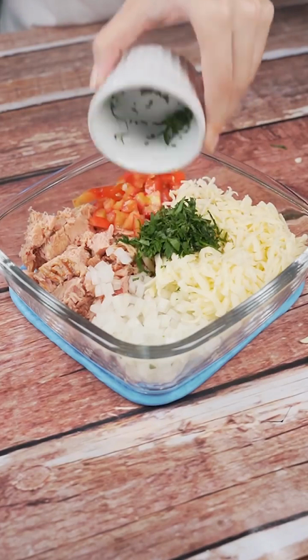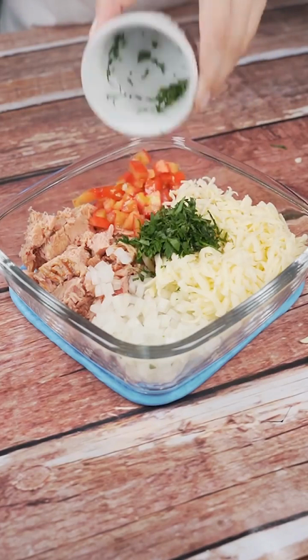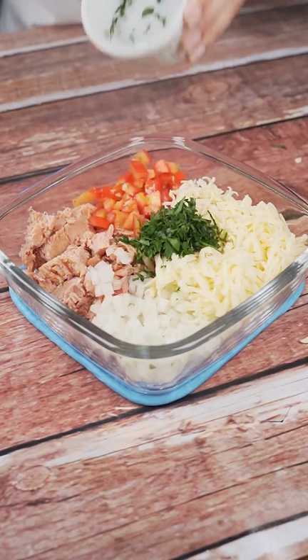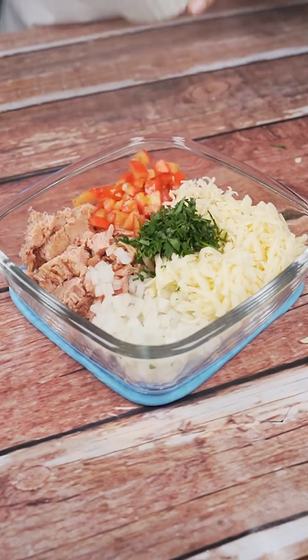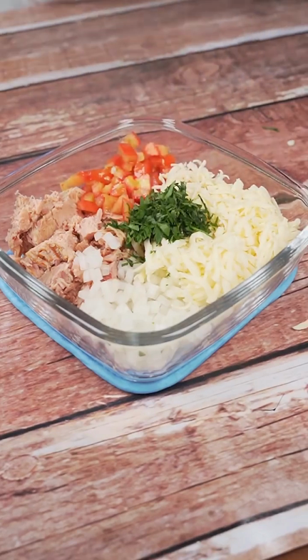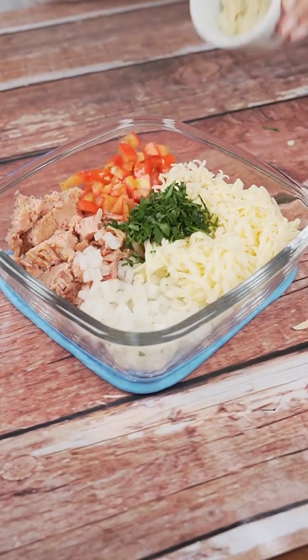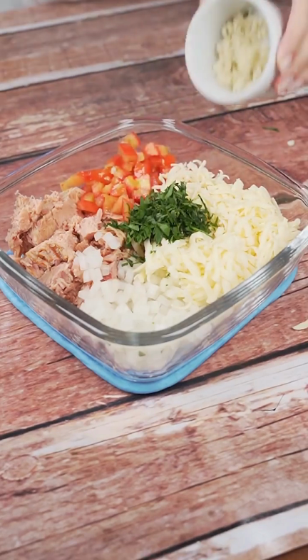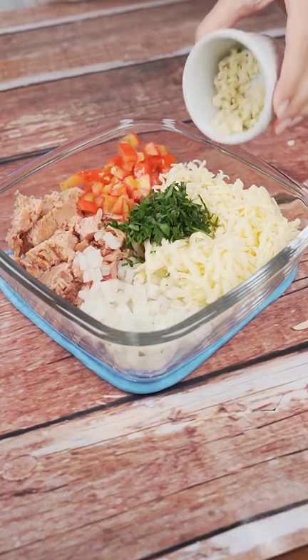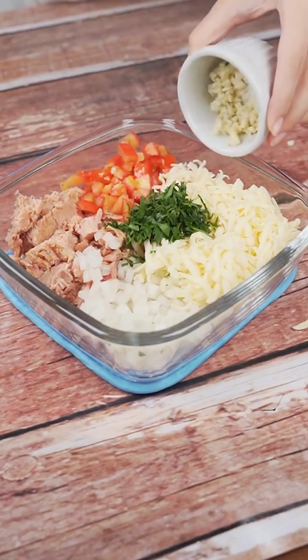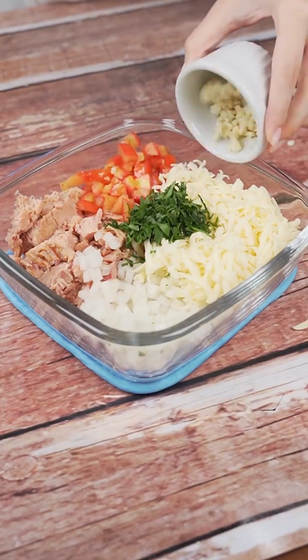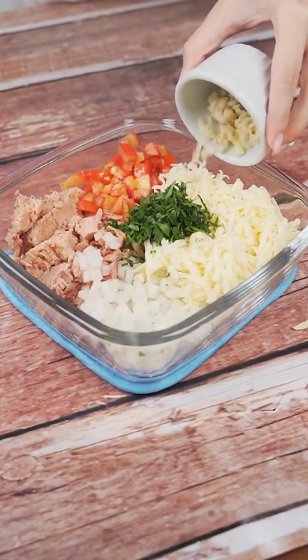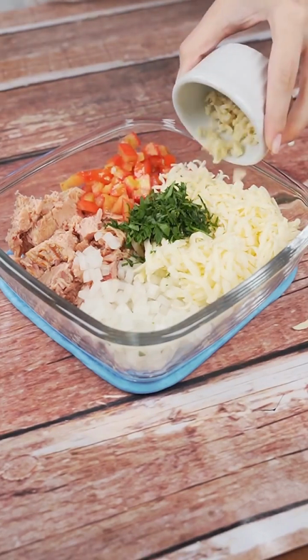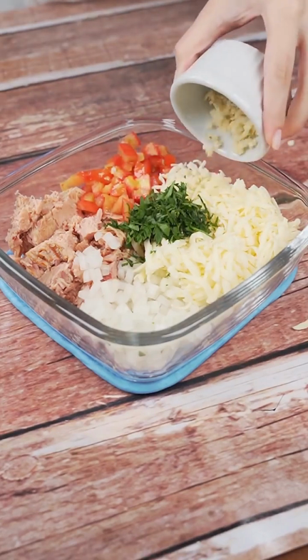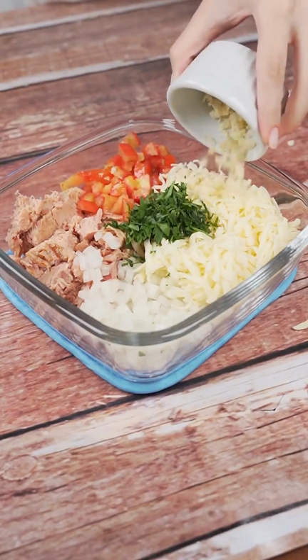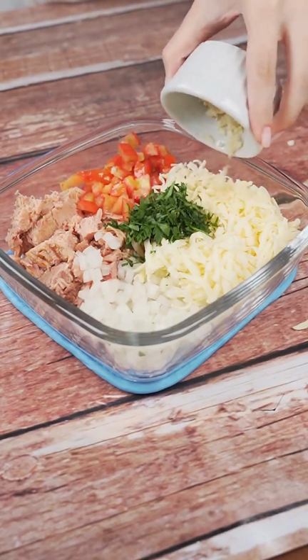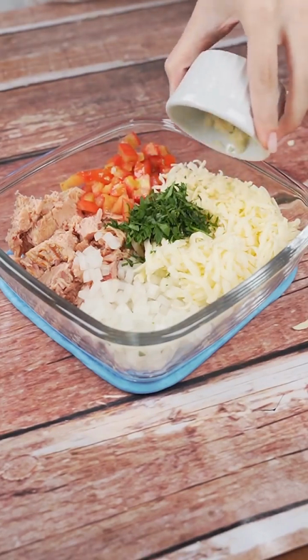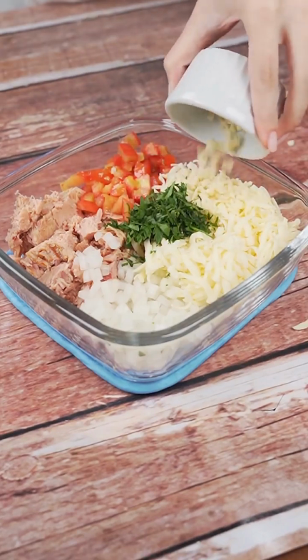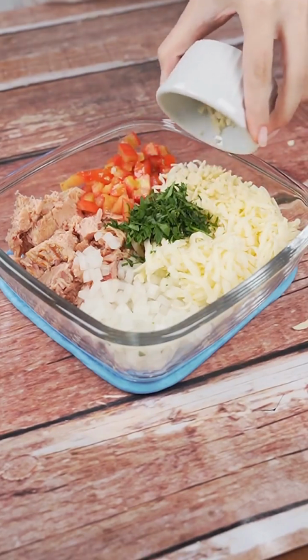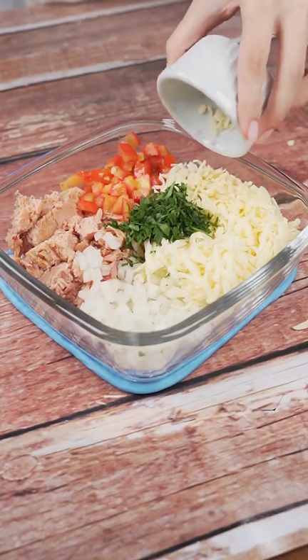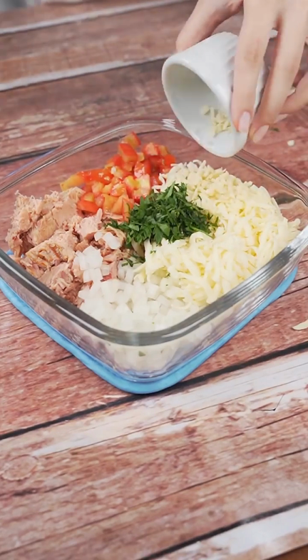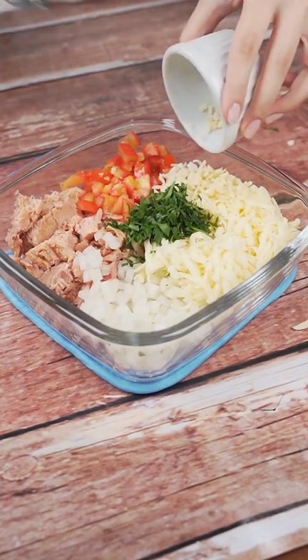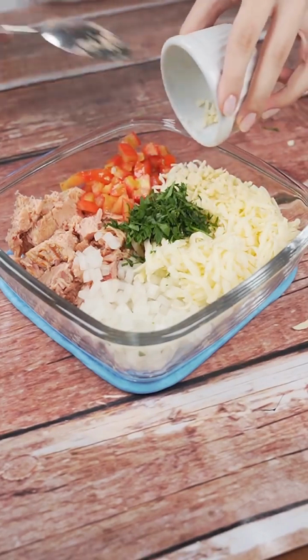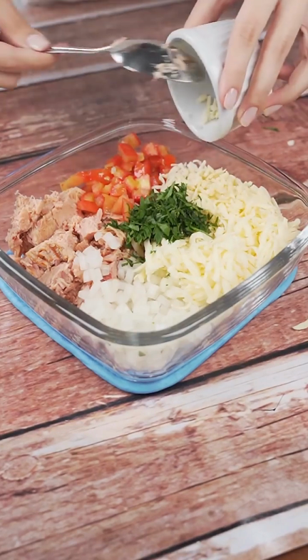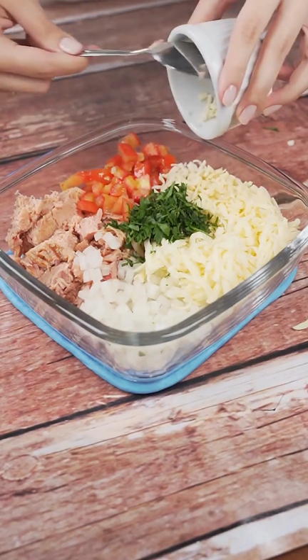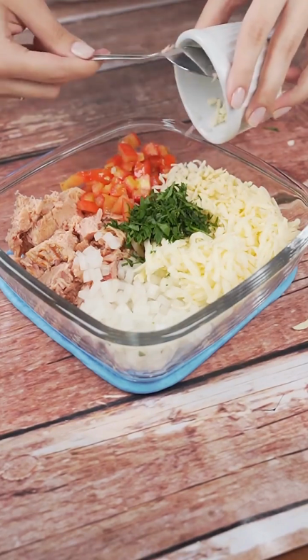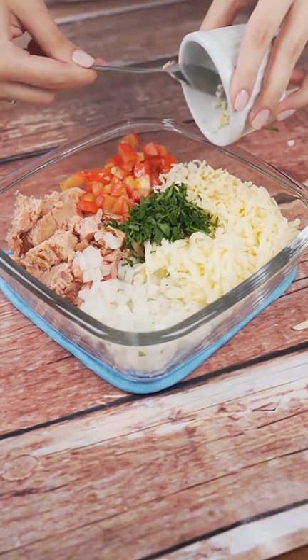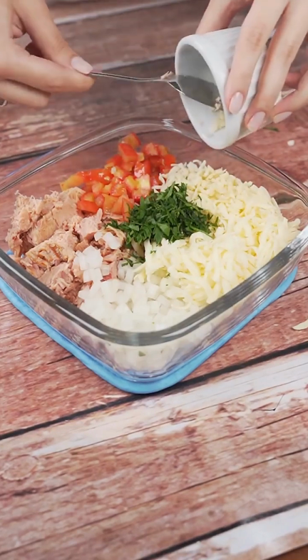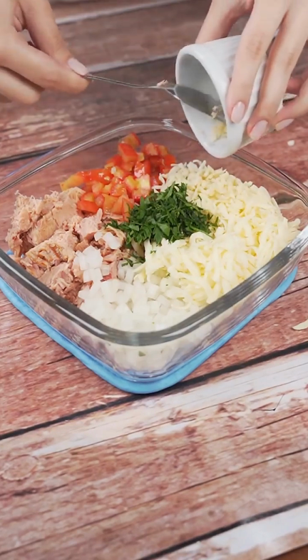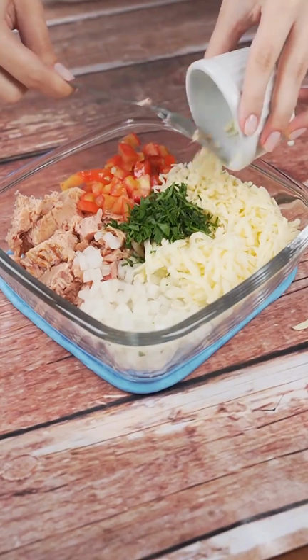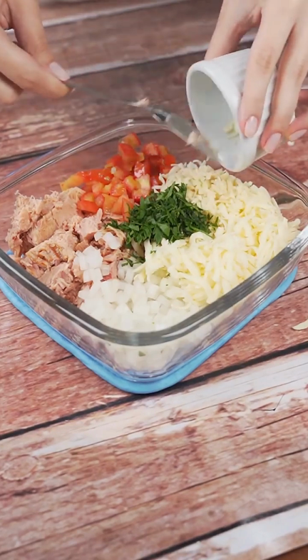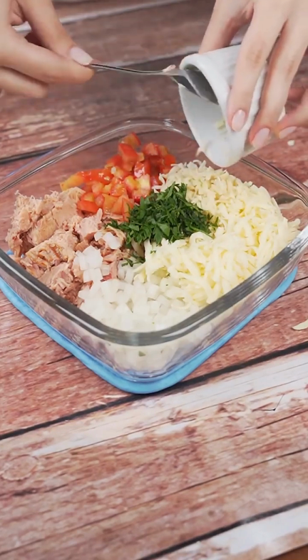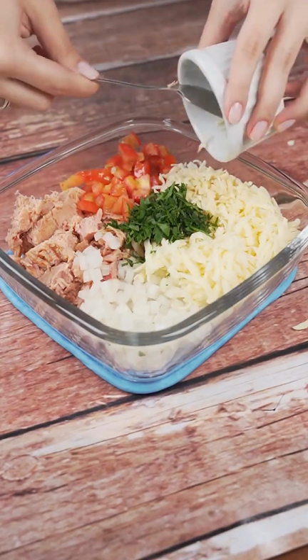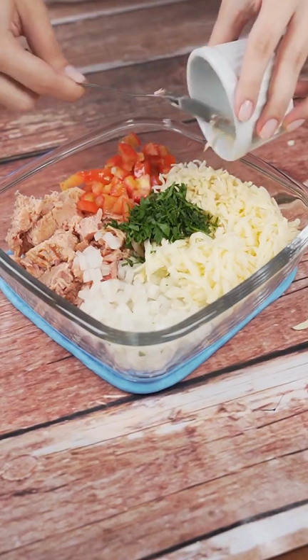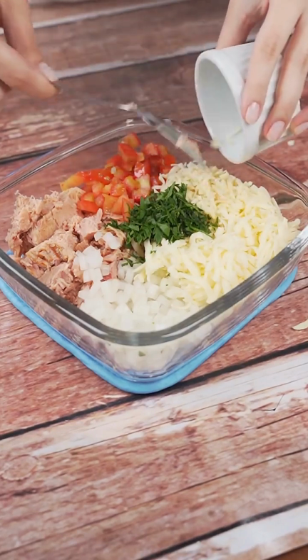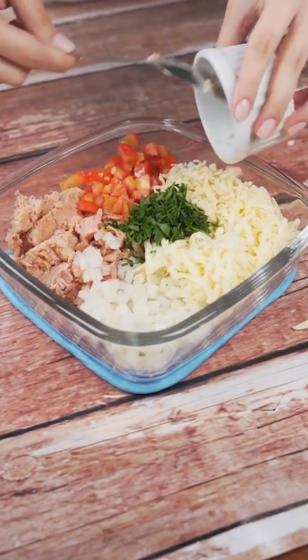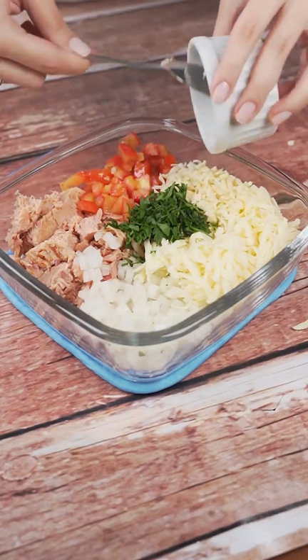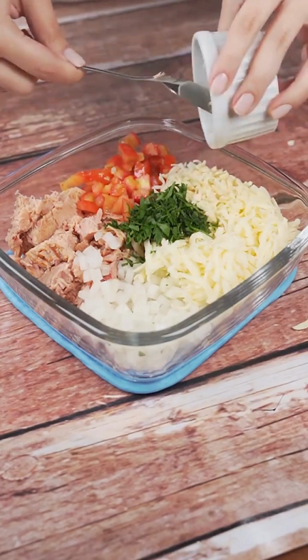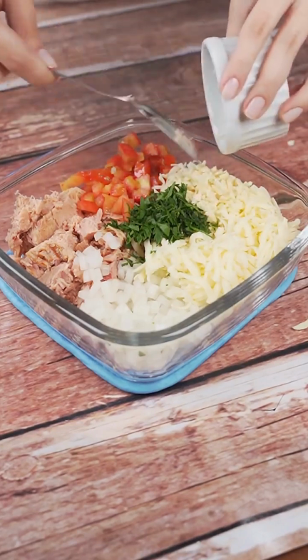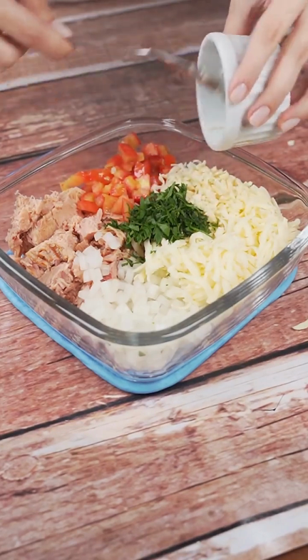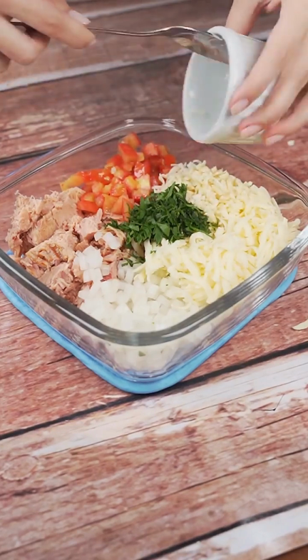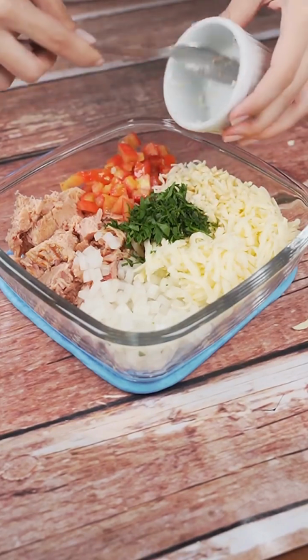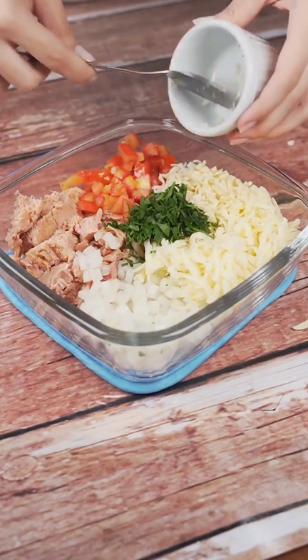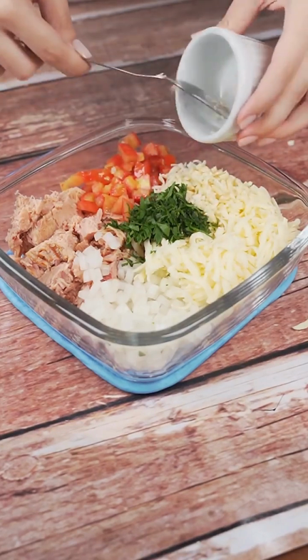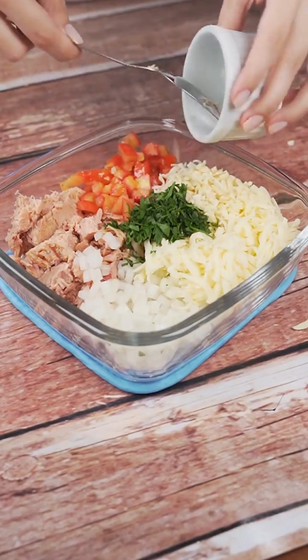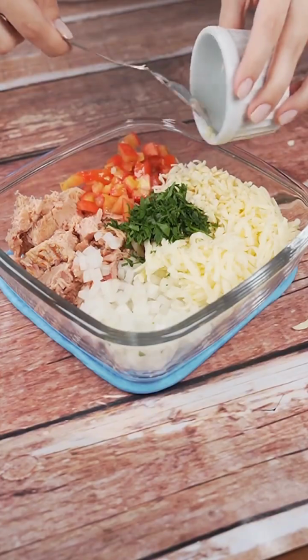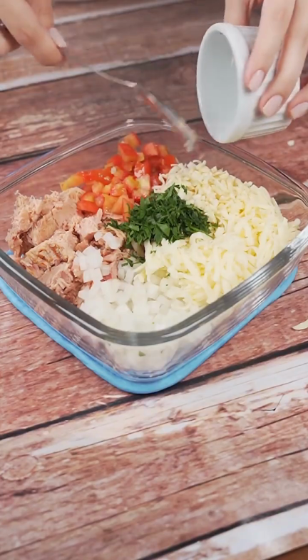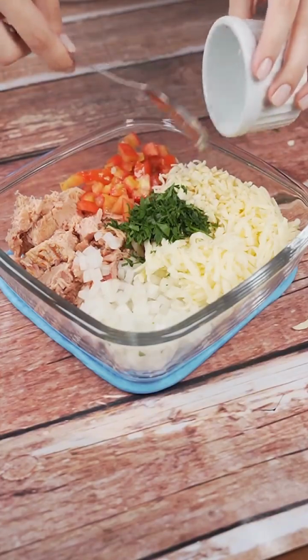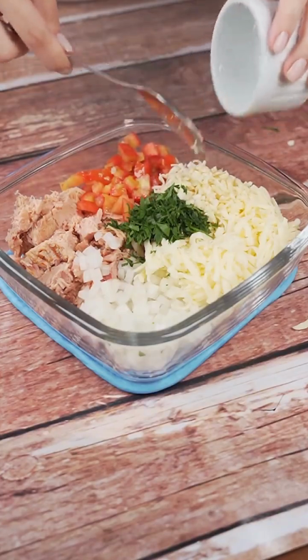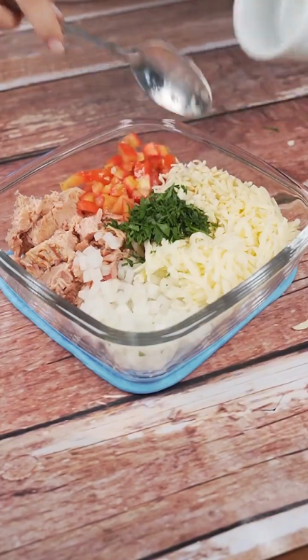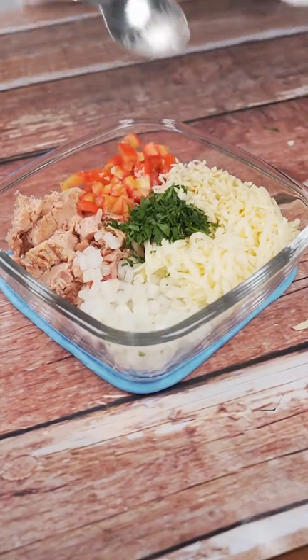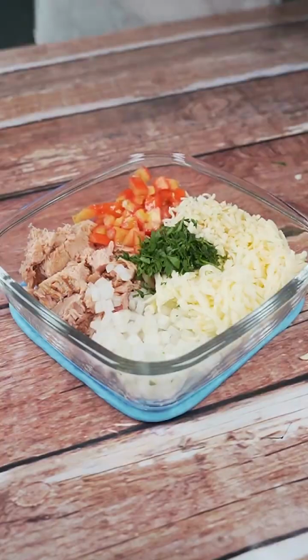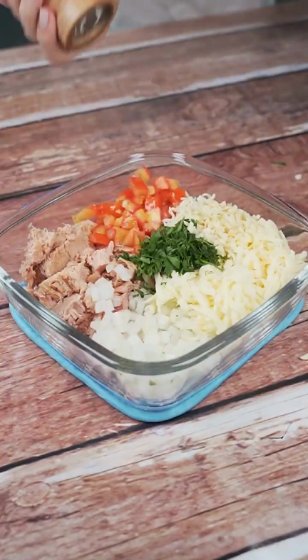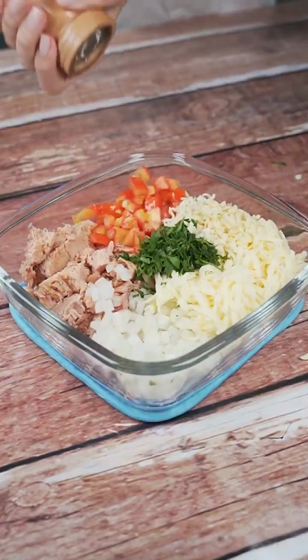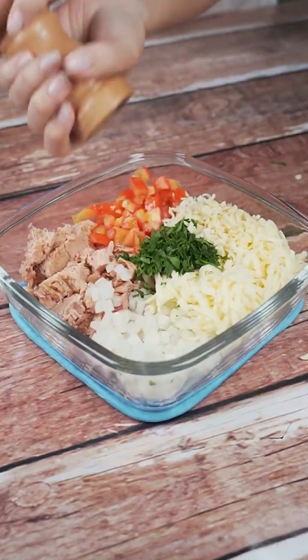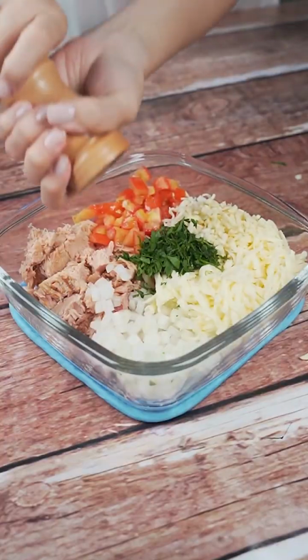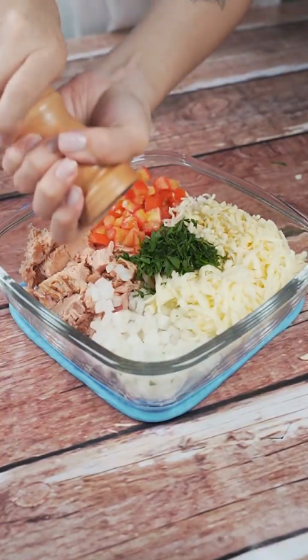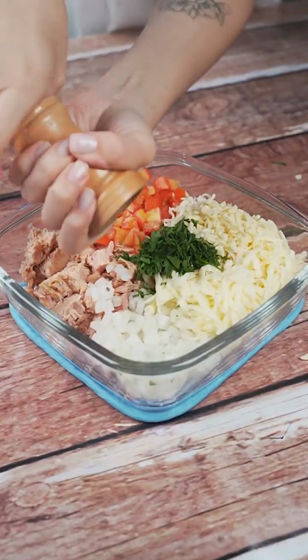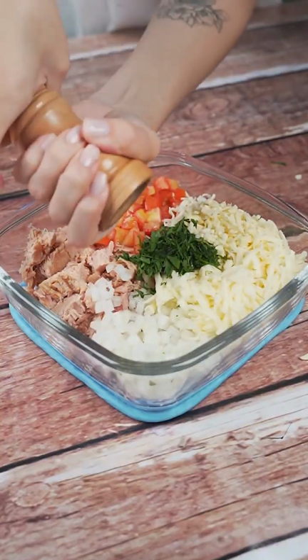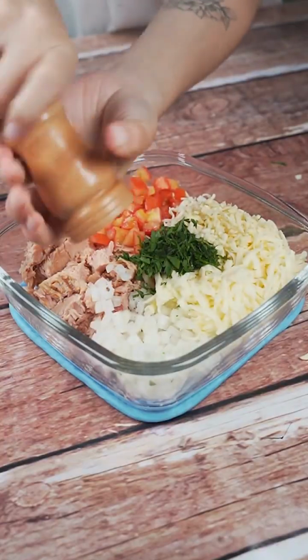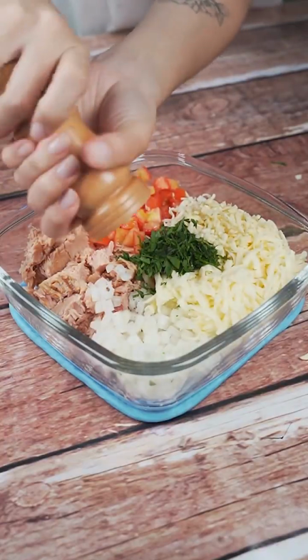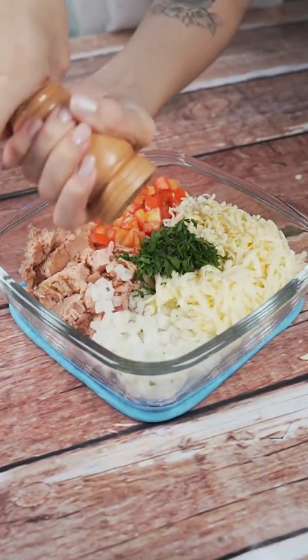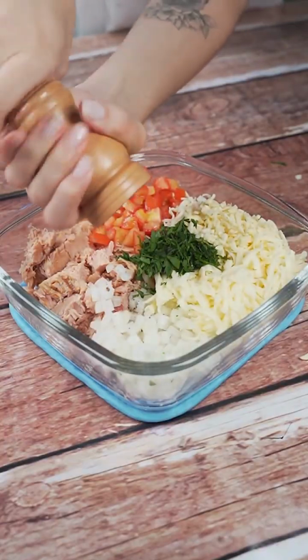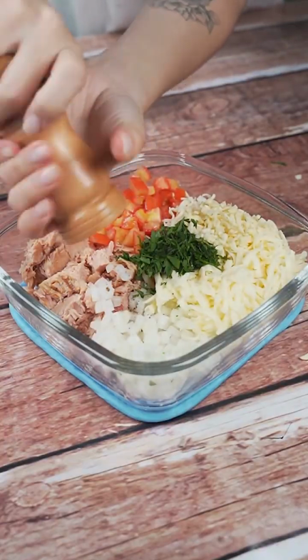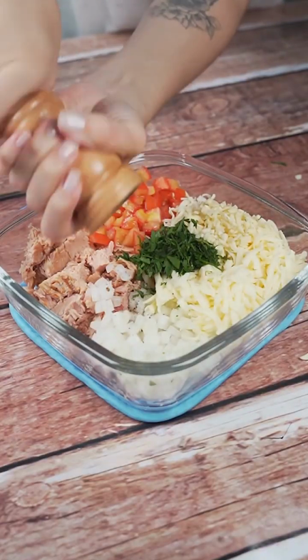Then I will add three cloves of finely chopped garlic and a half teaspoon of black pepper.